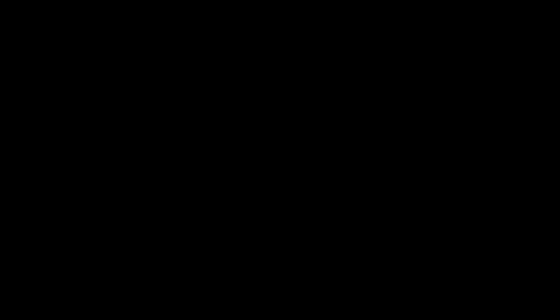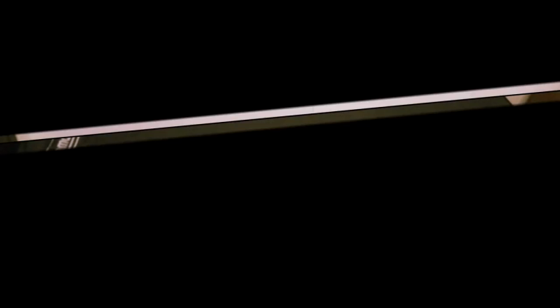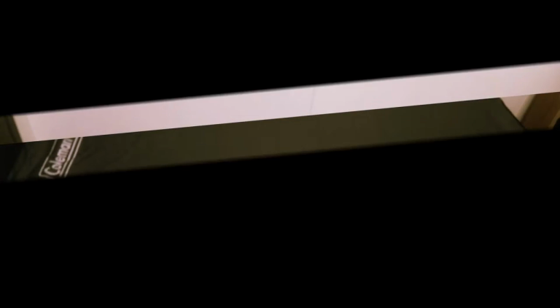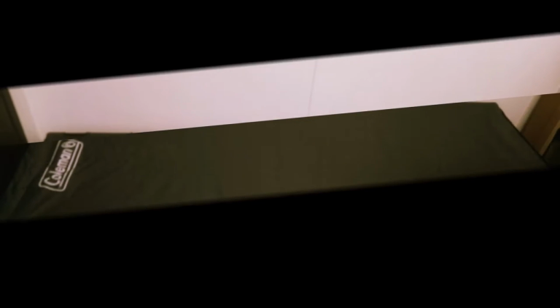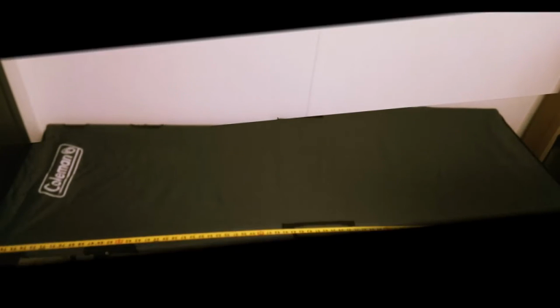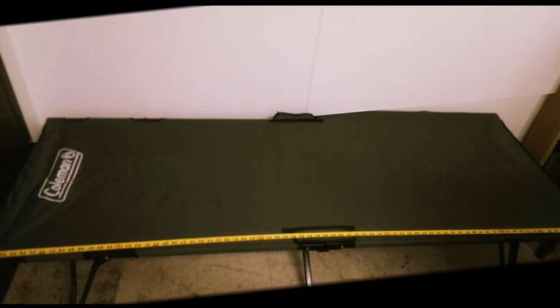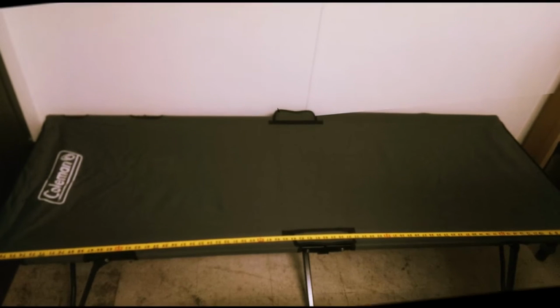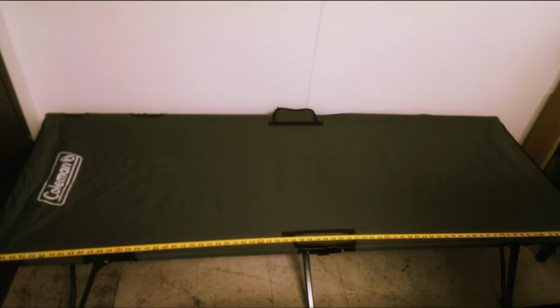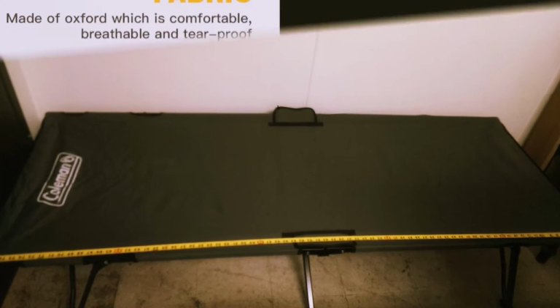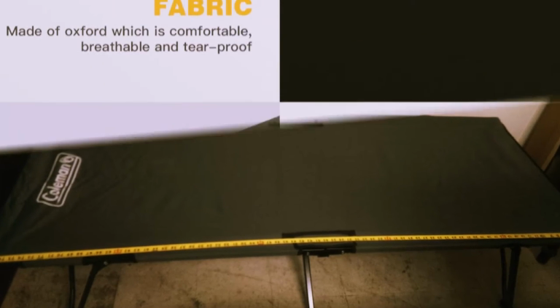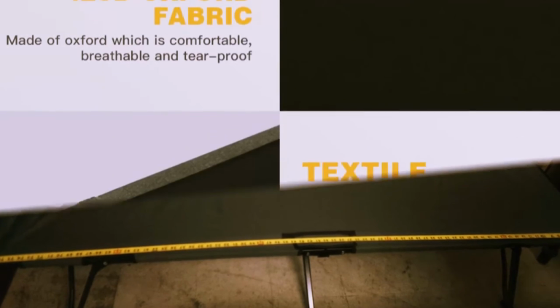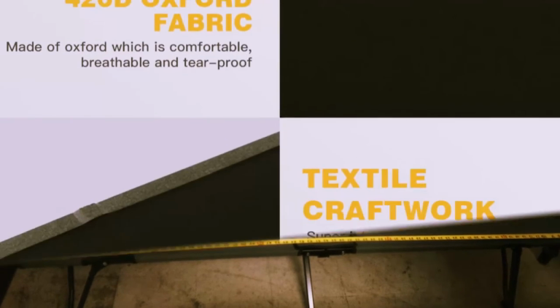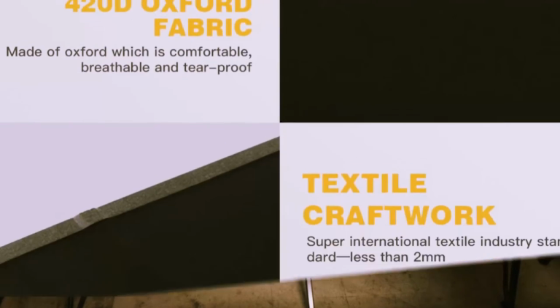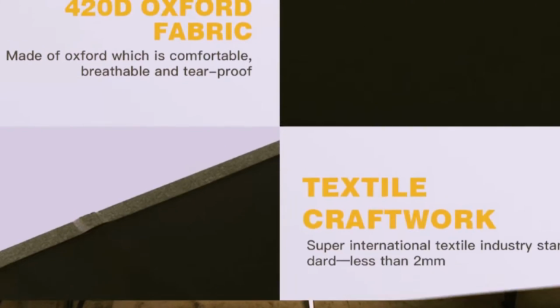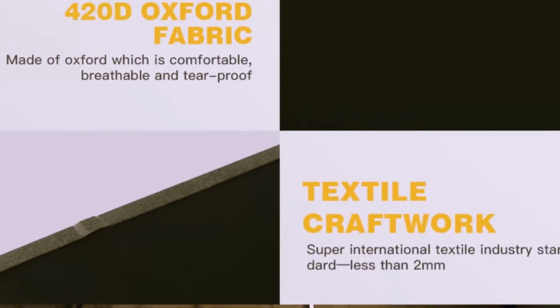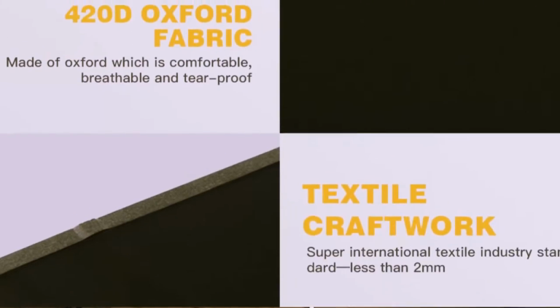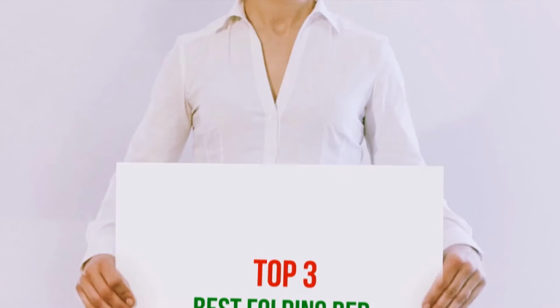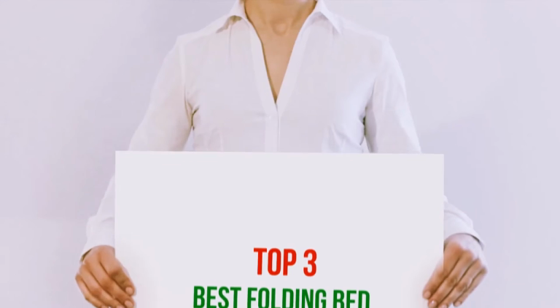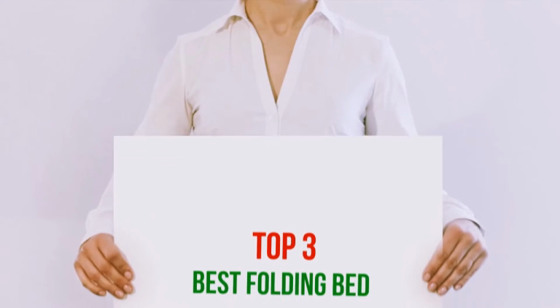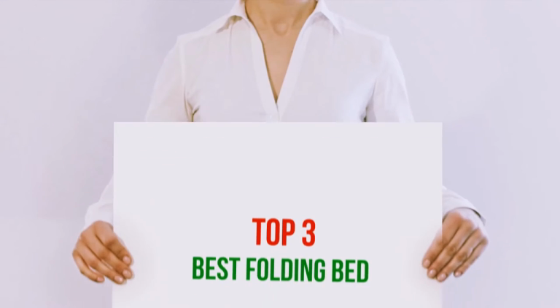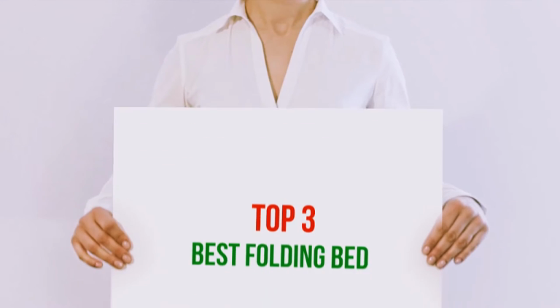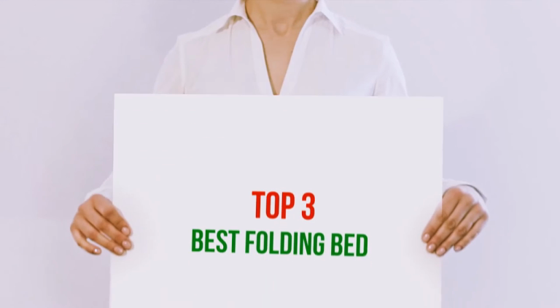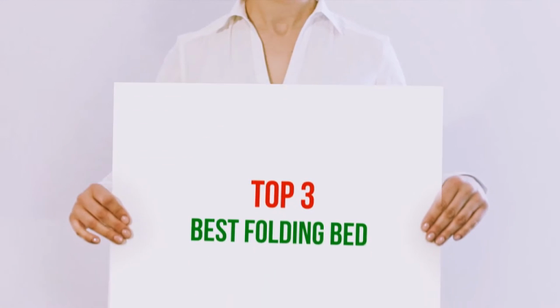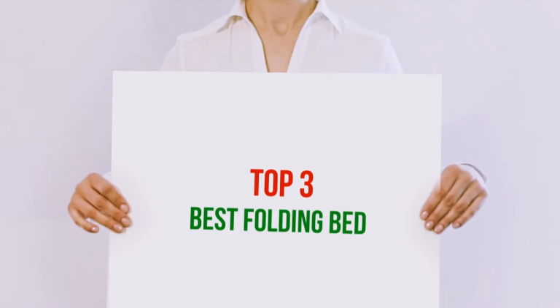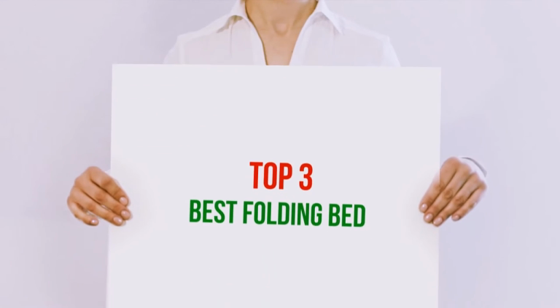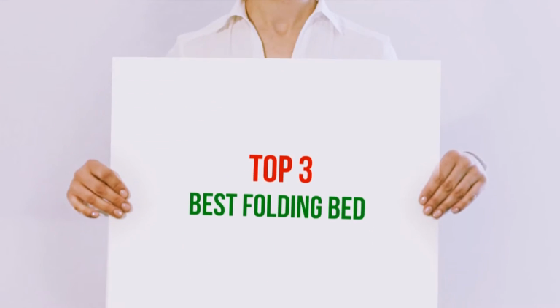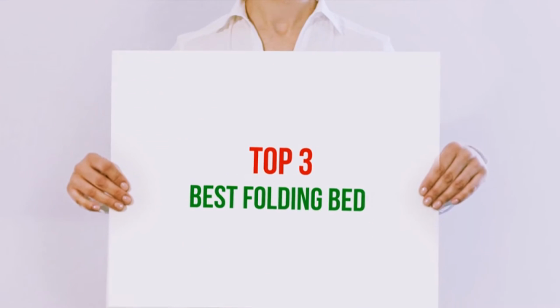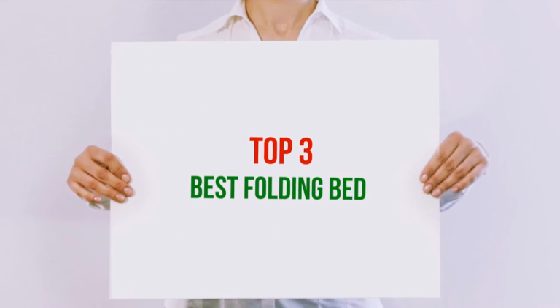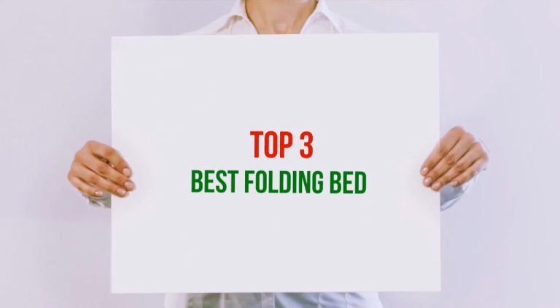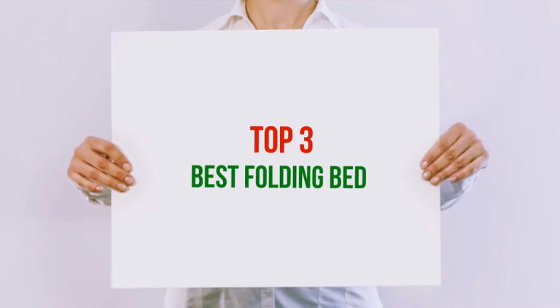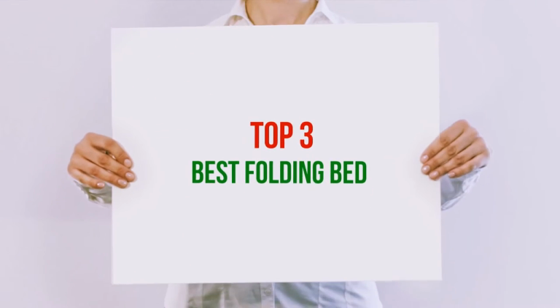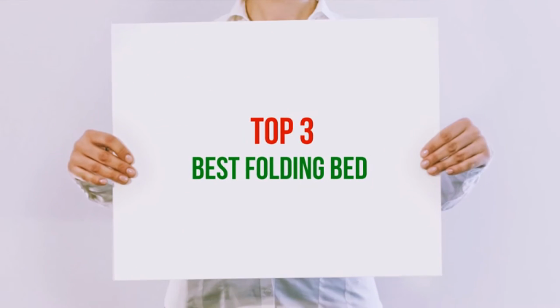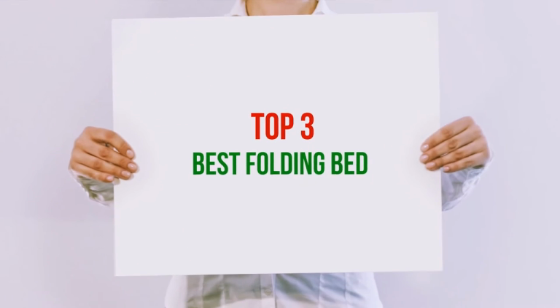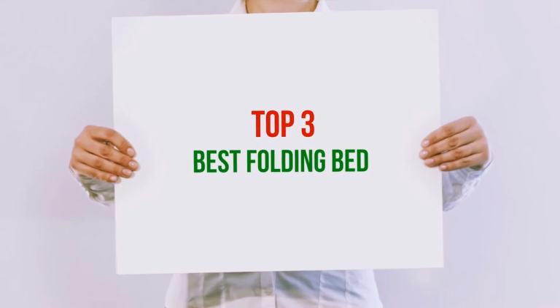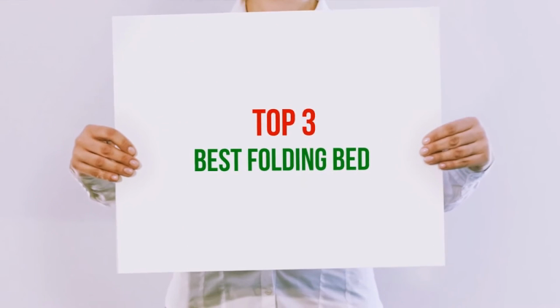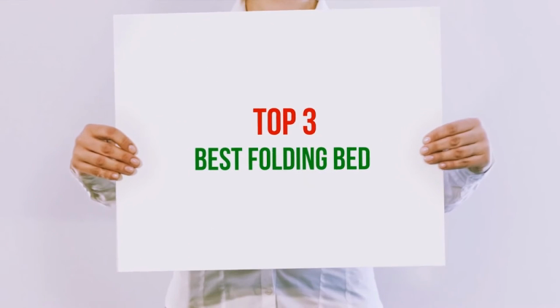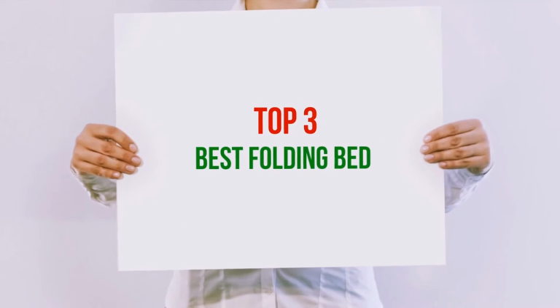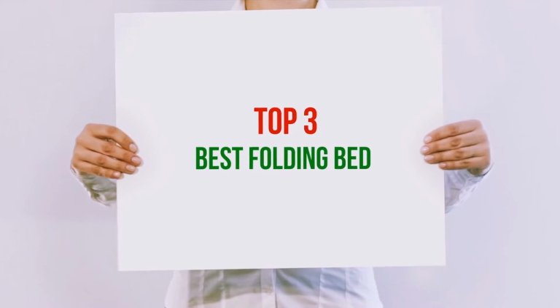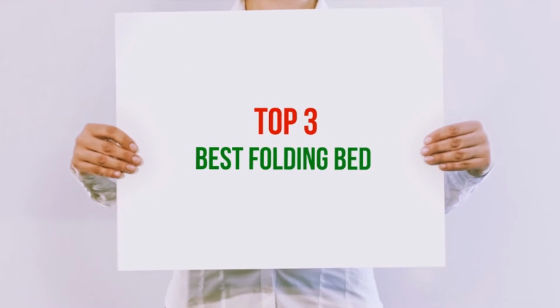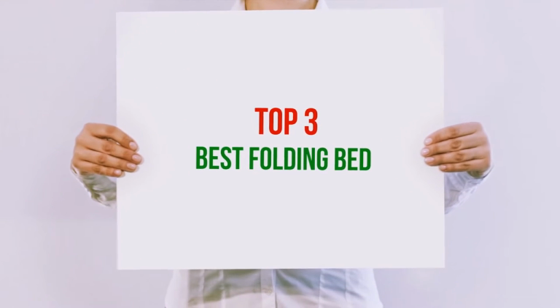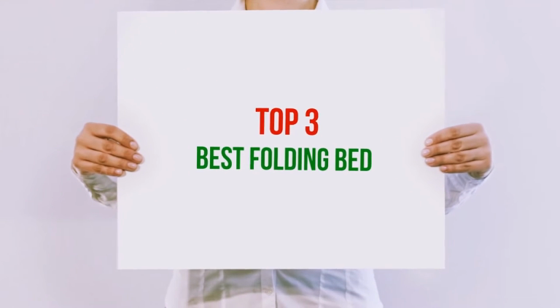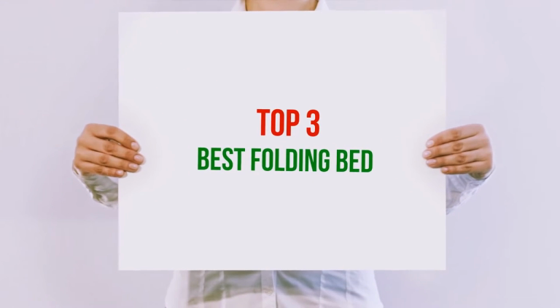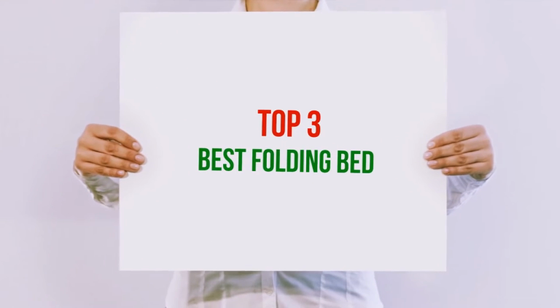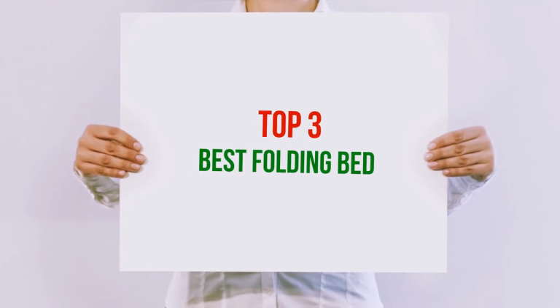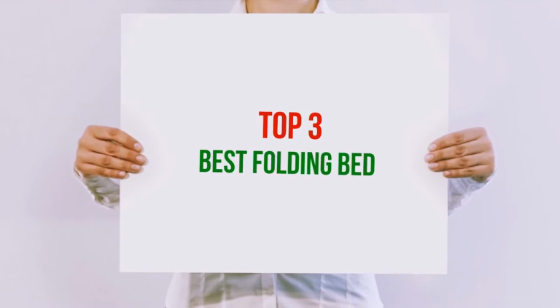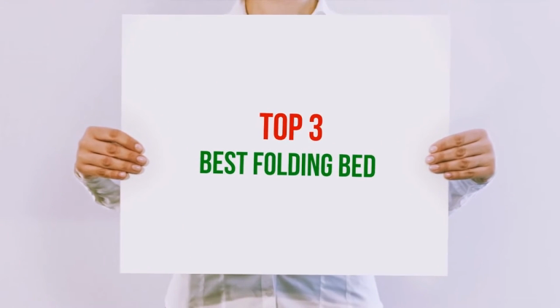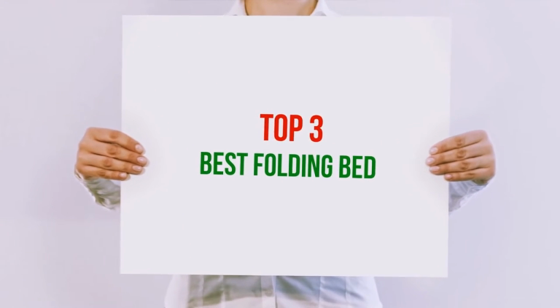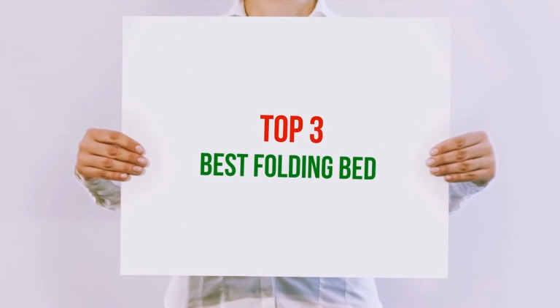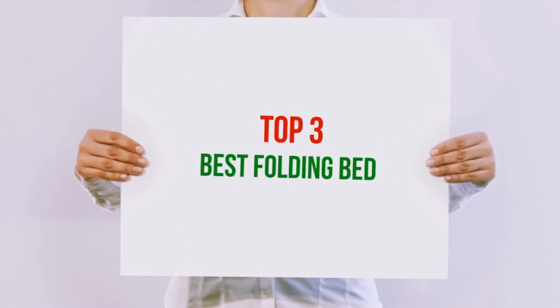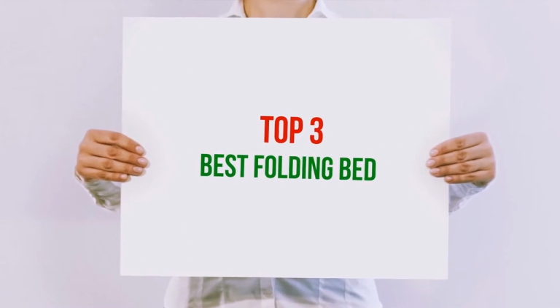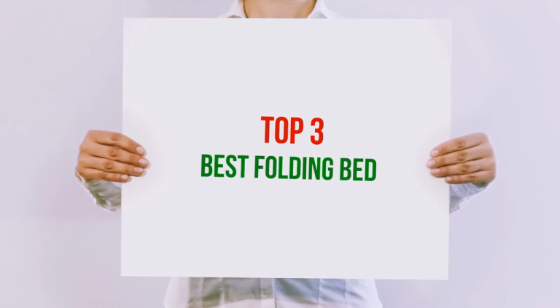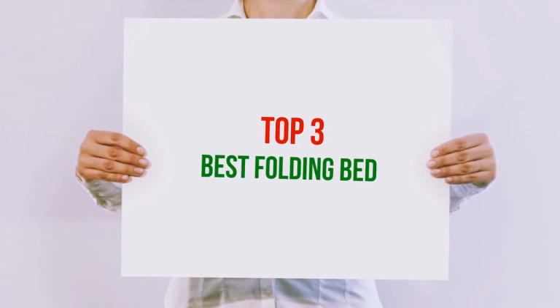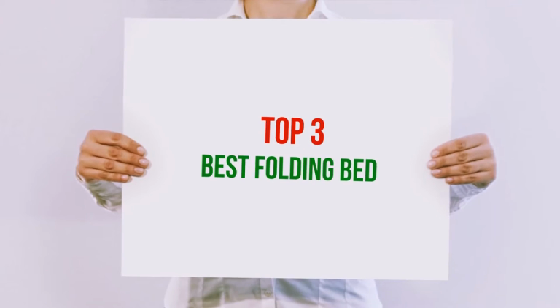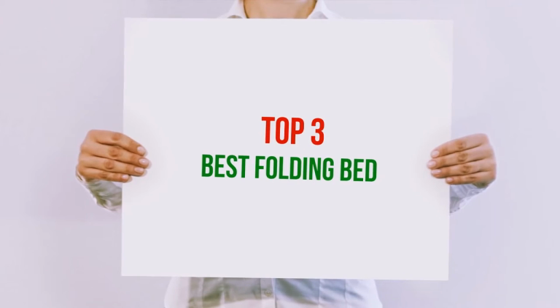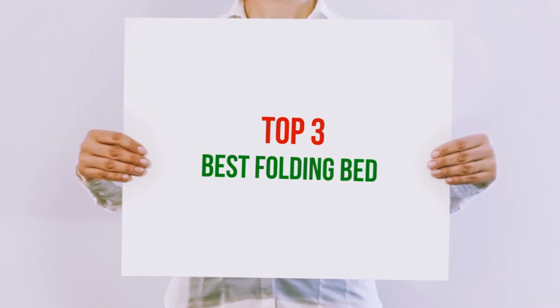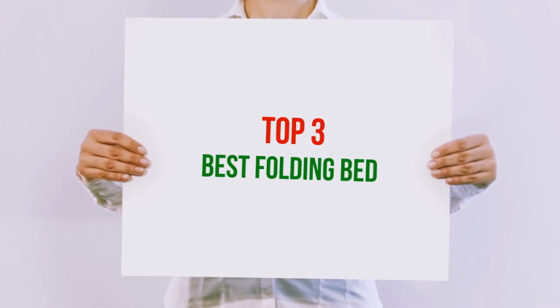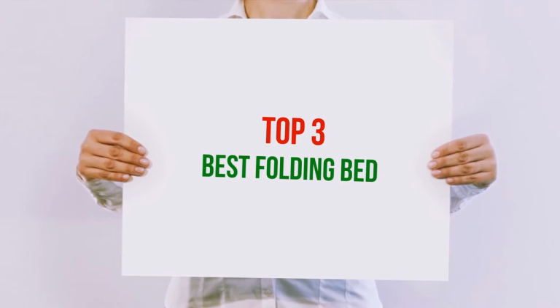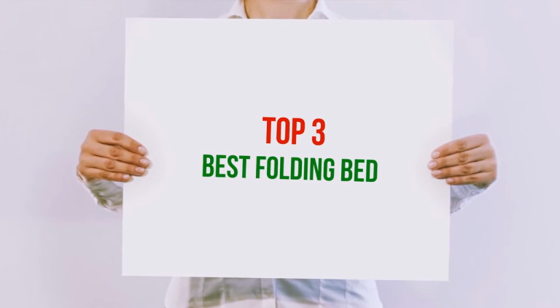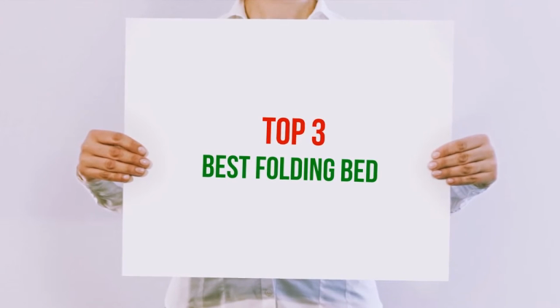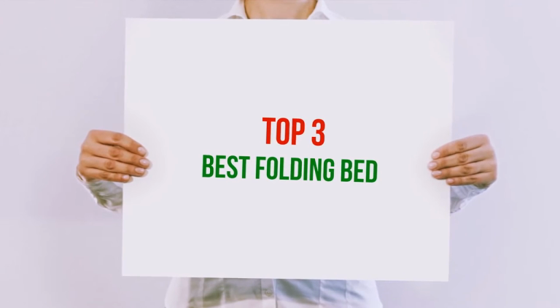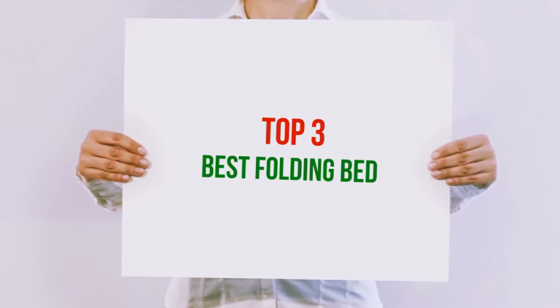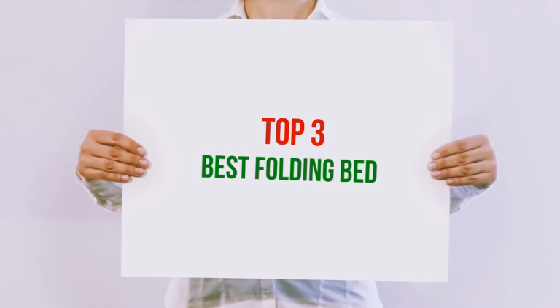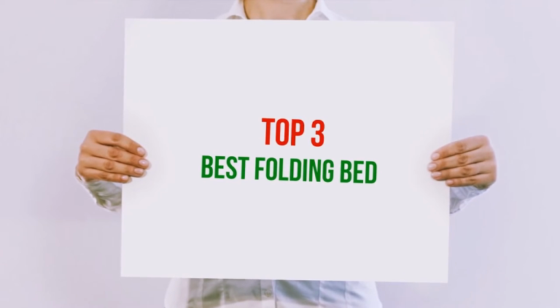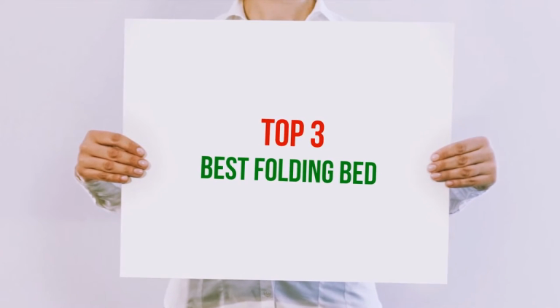Hi guys, welcome back to my channel. In today's video, we're gonna check out the top 3 best folding beds.